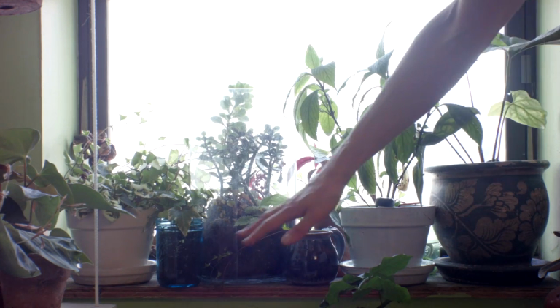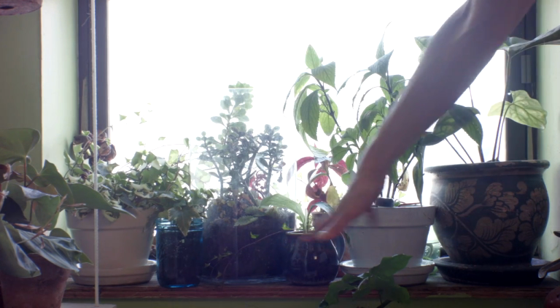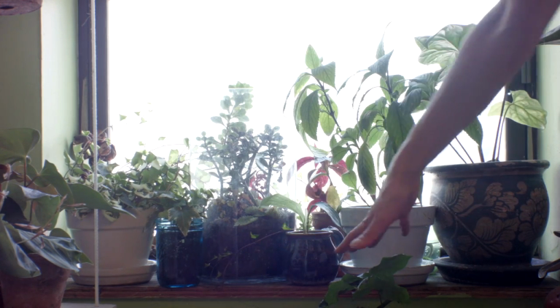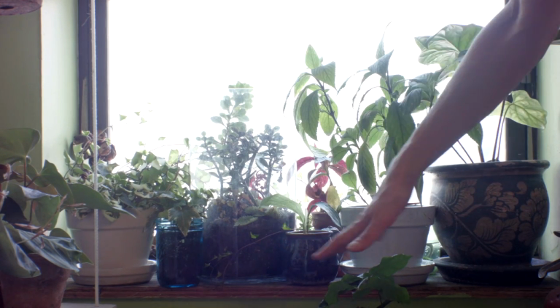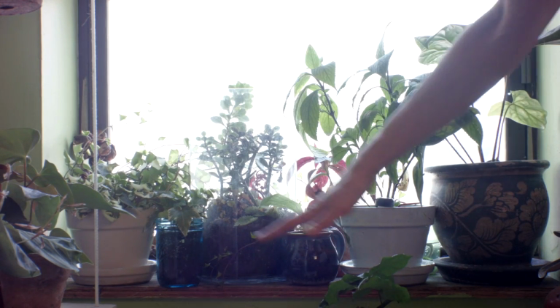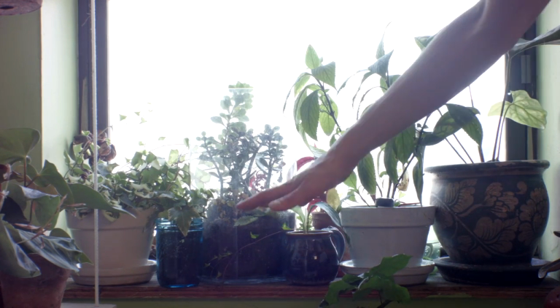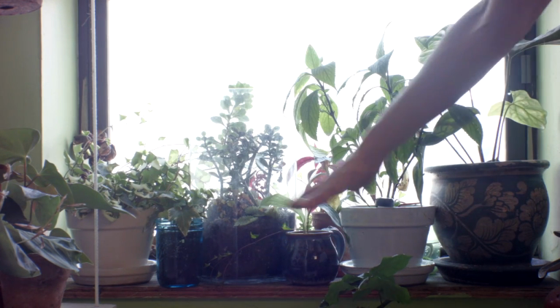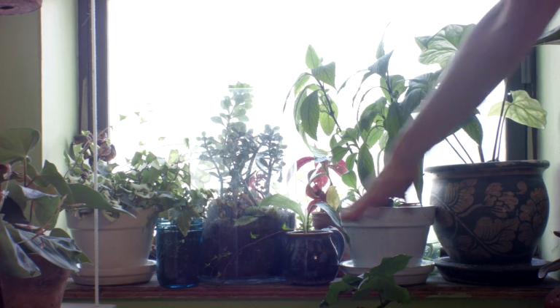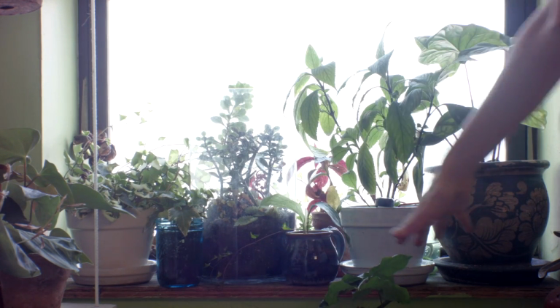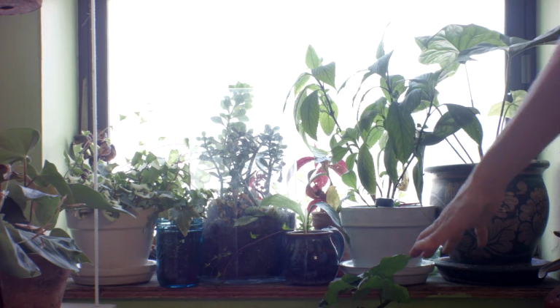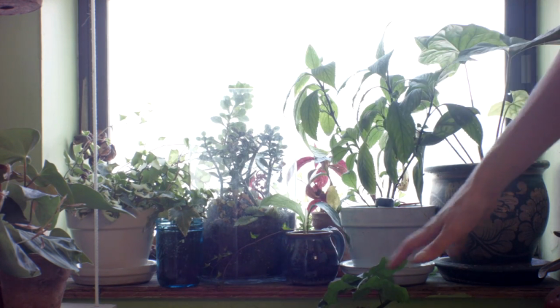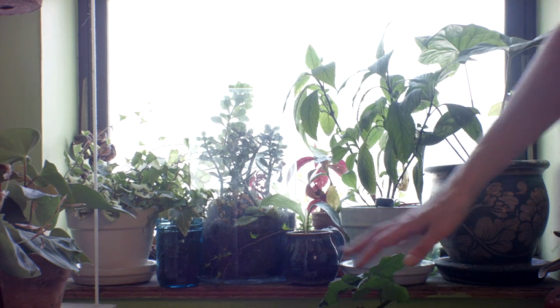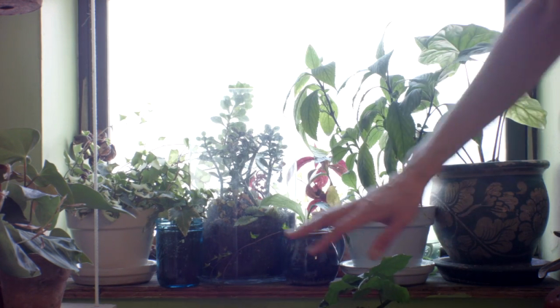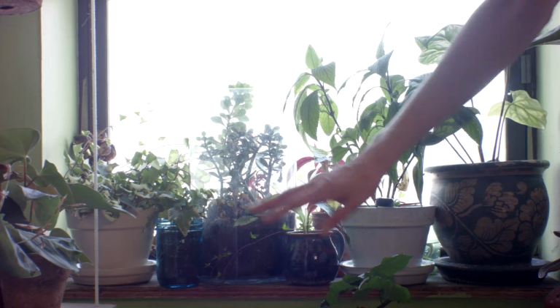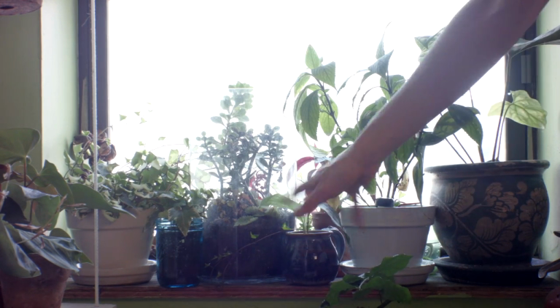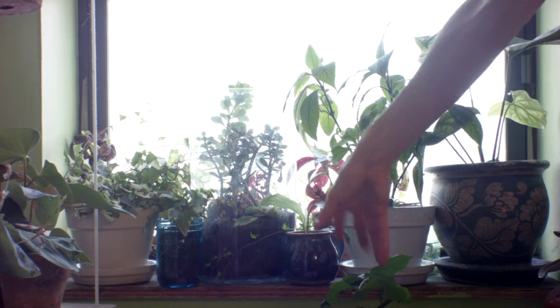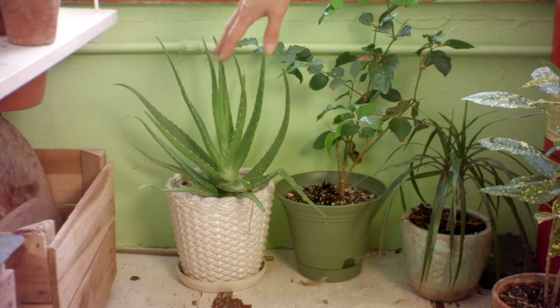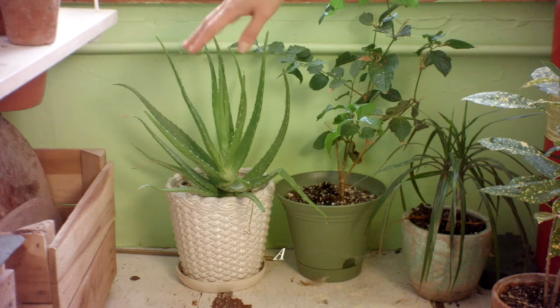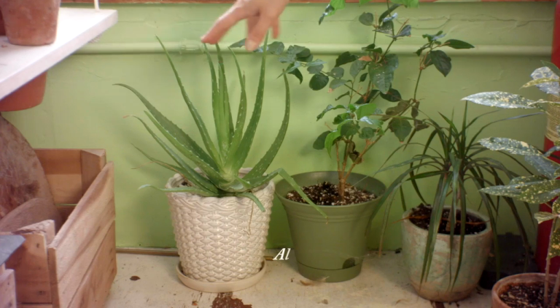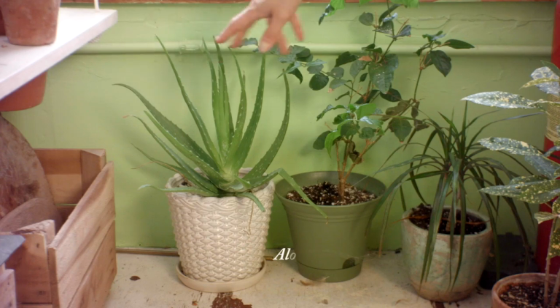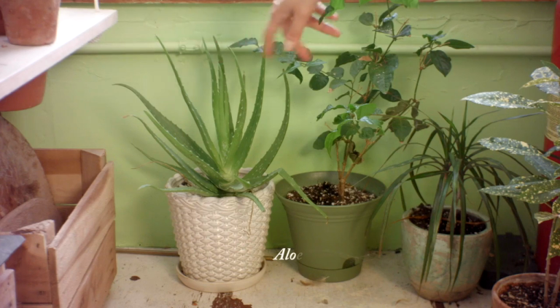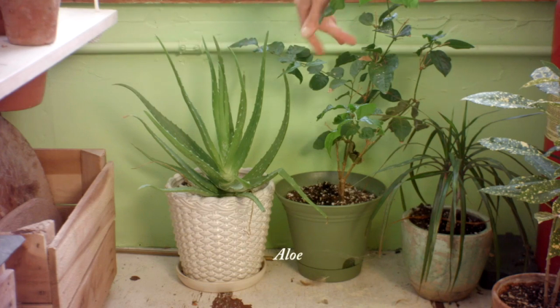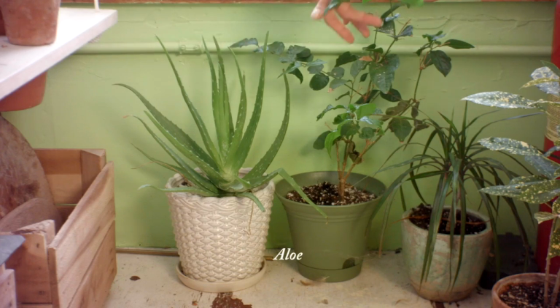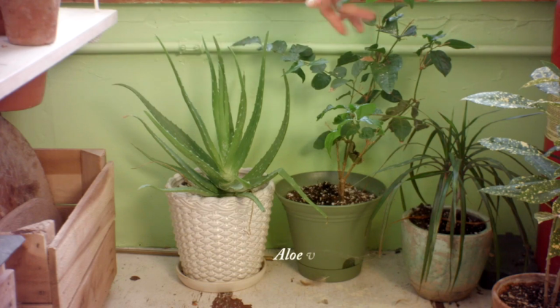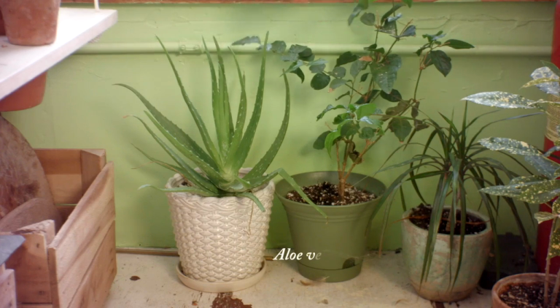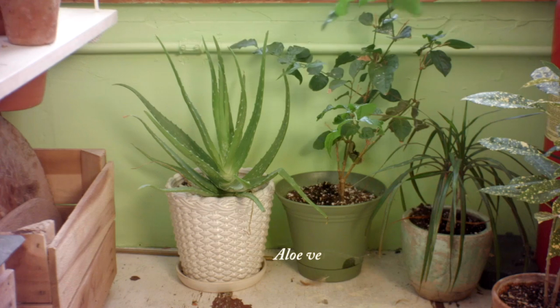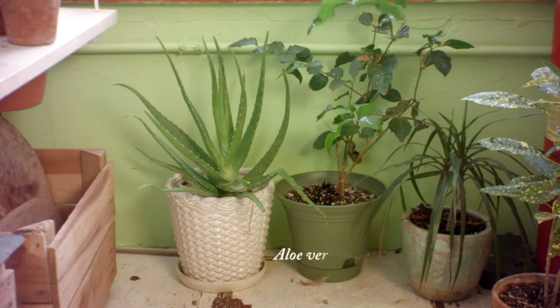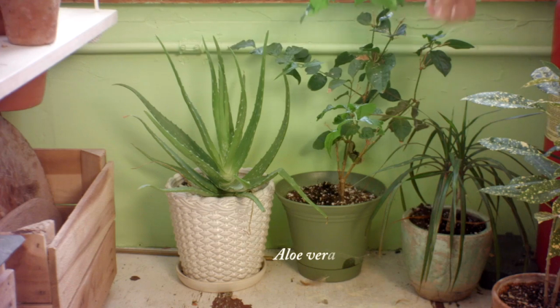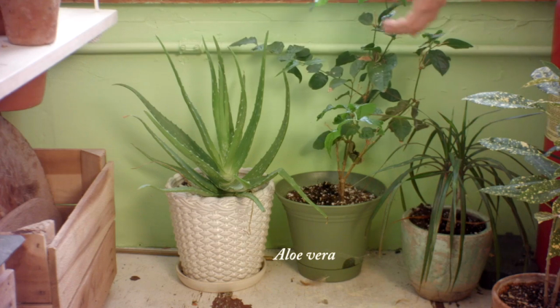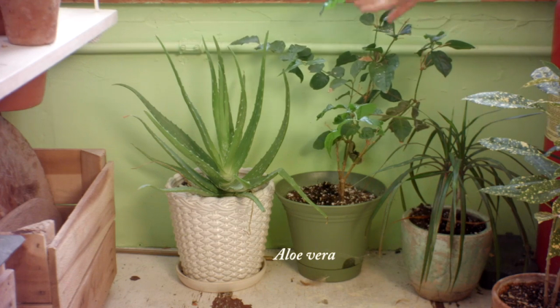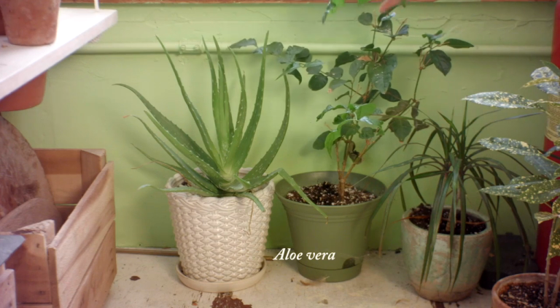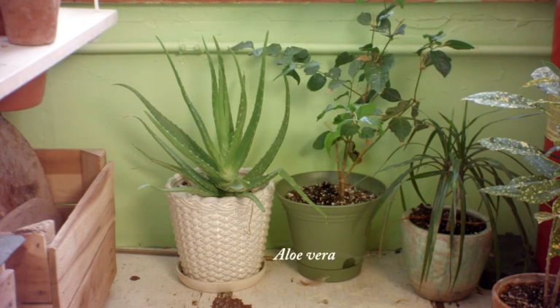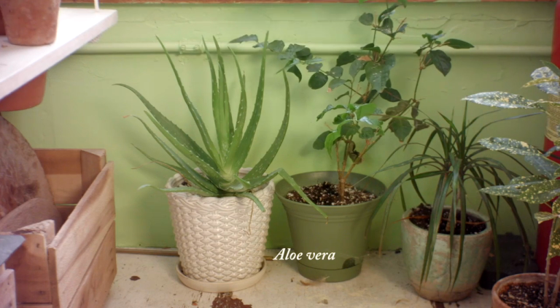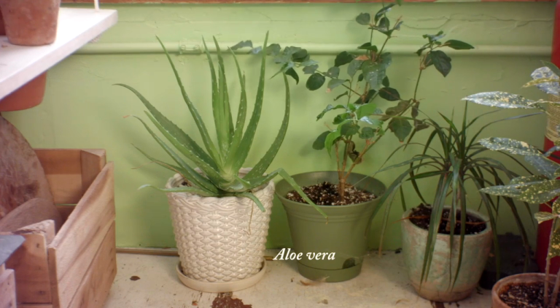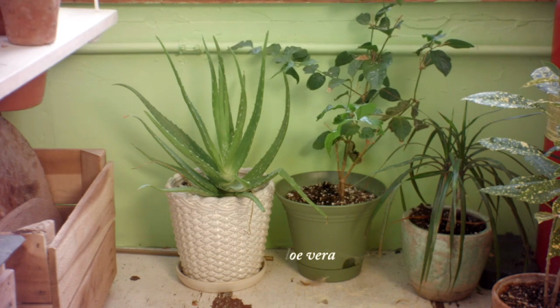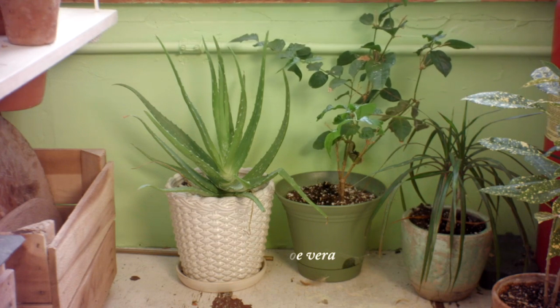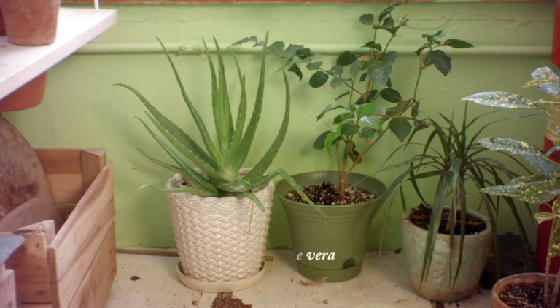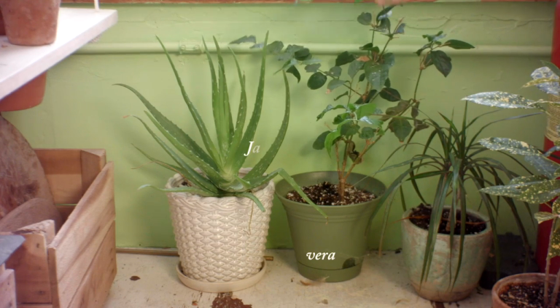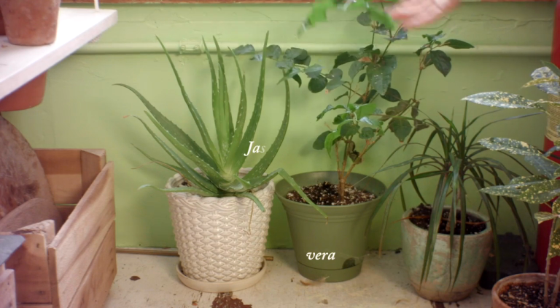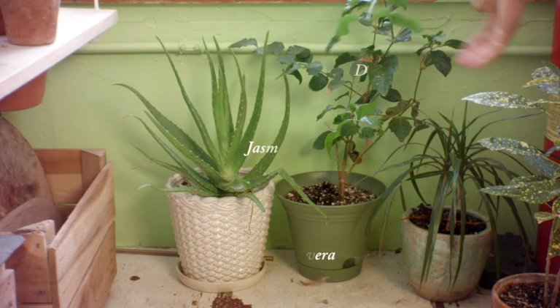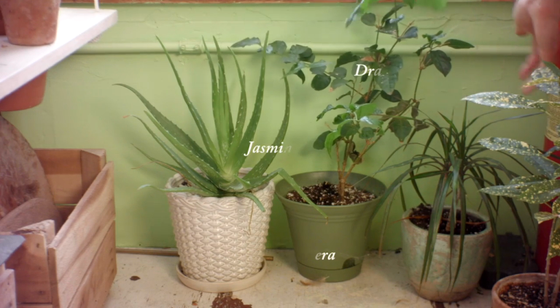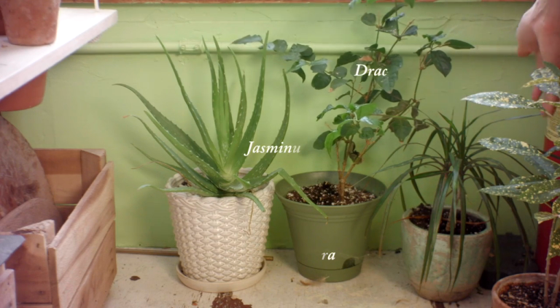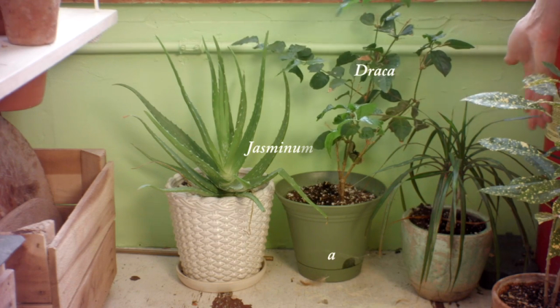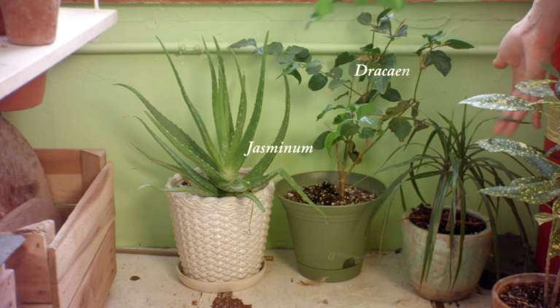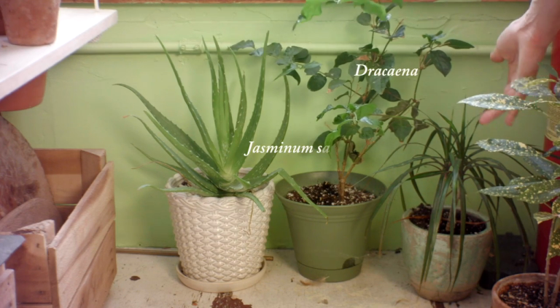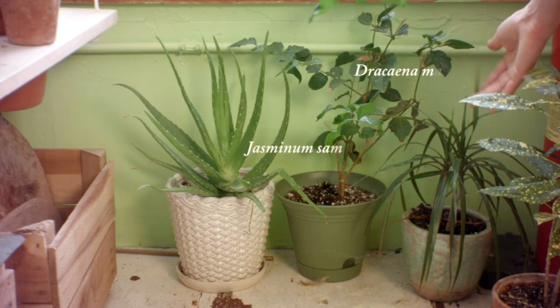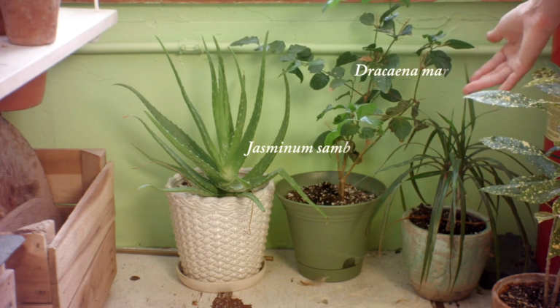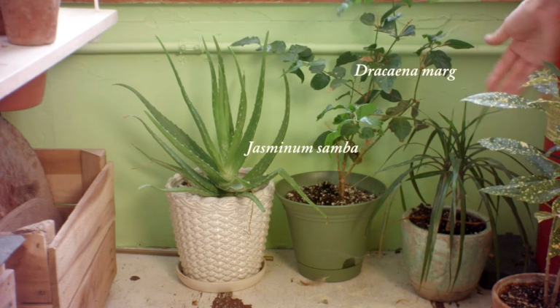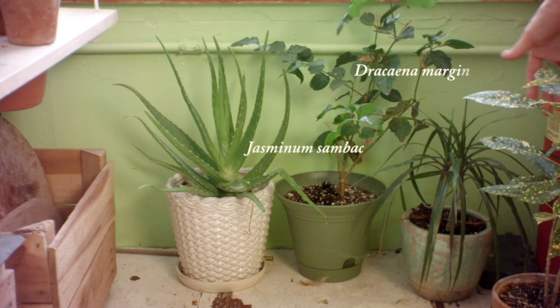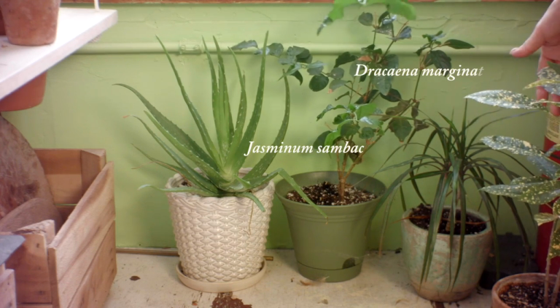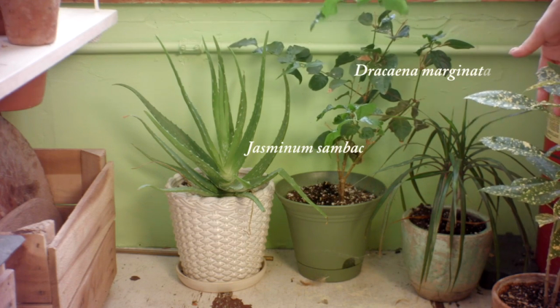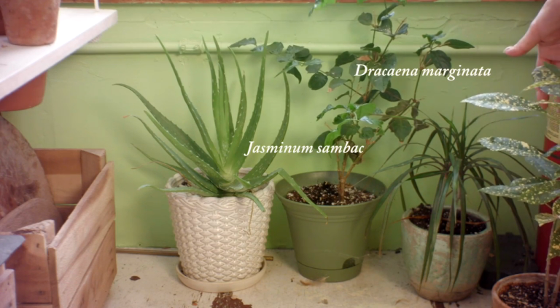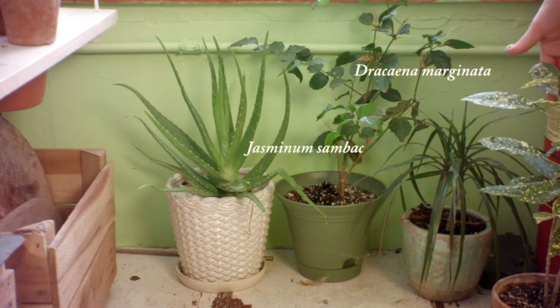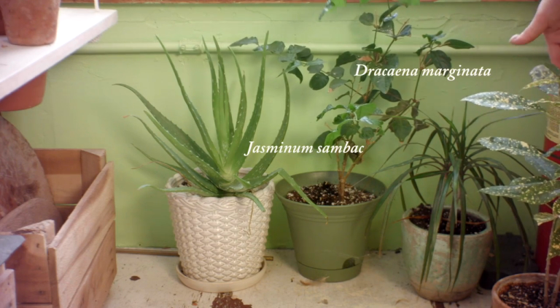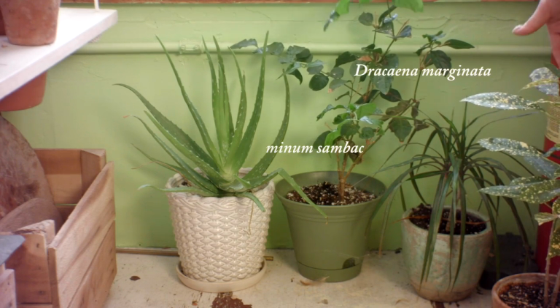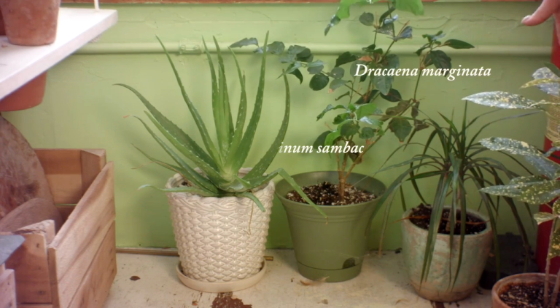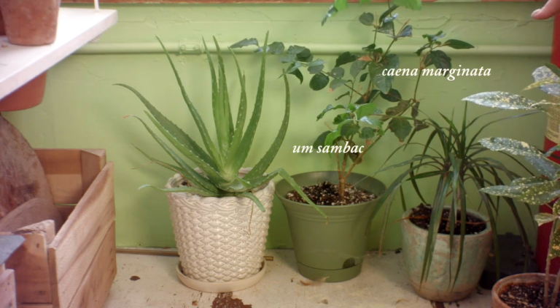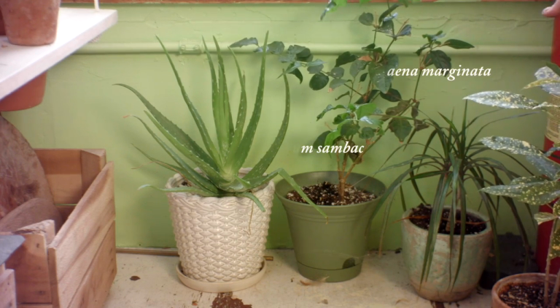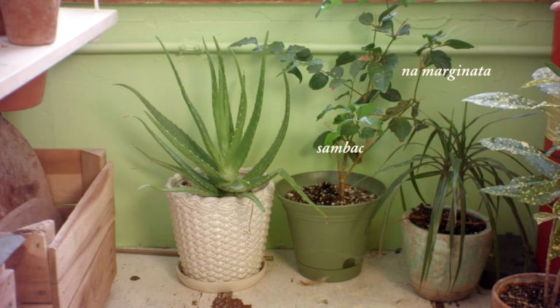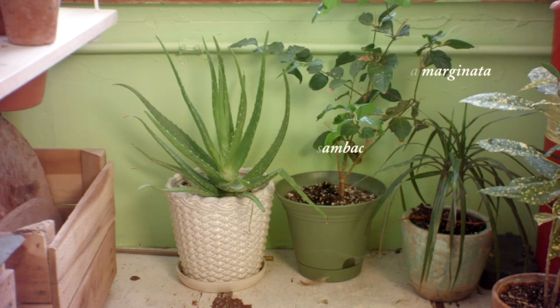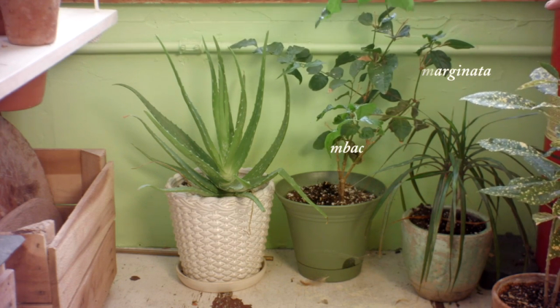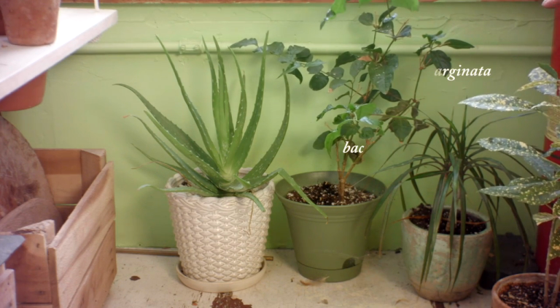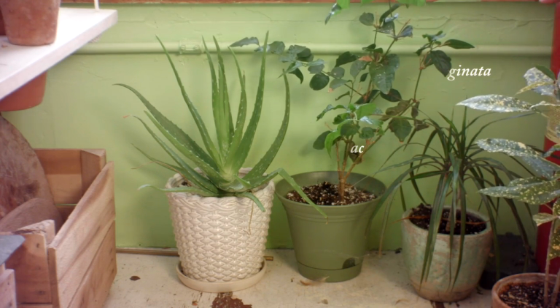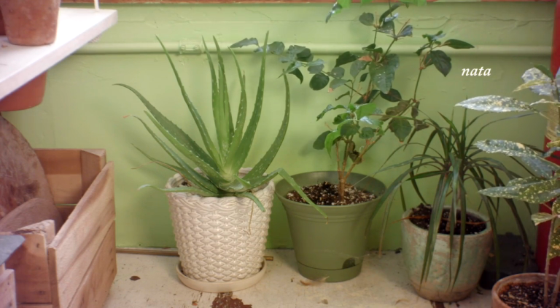And some plants down here: I have an aloe that was given to me, a beautiful jasmine, a dracaena, and this is a croton.